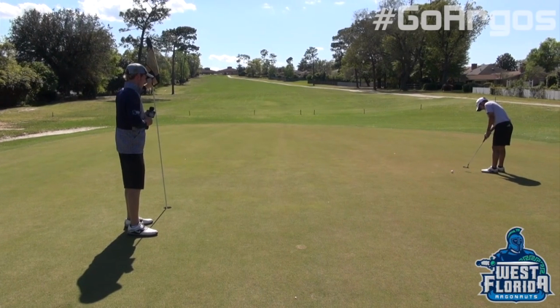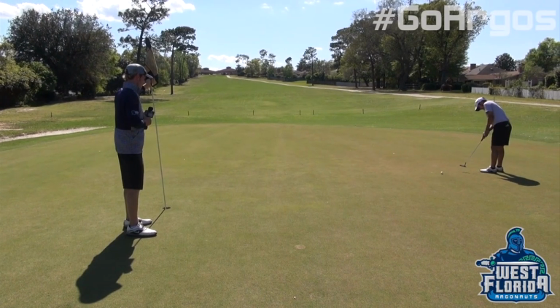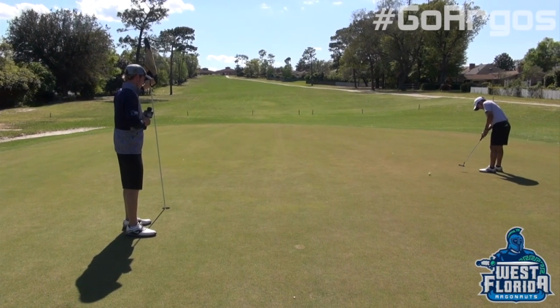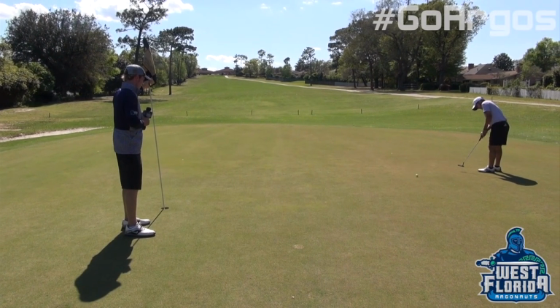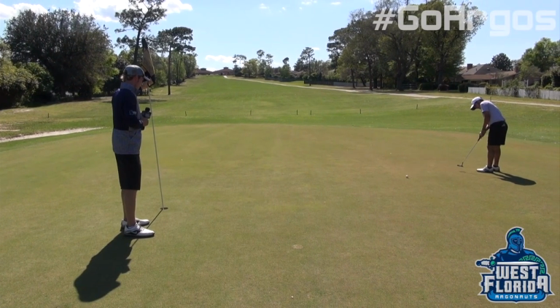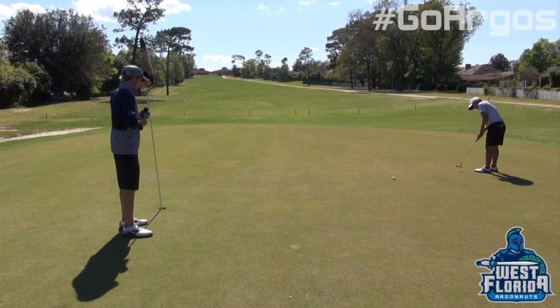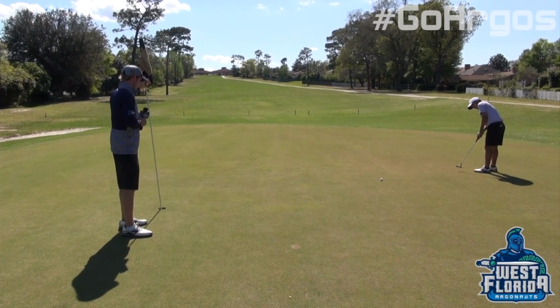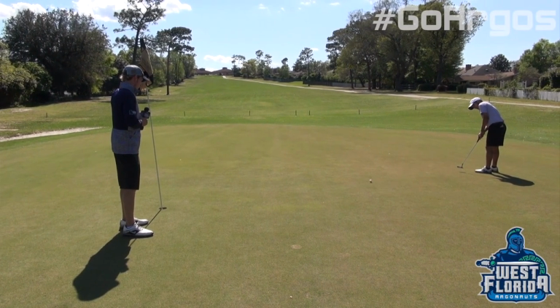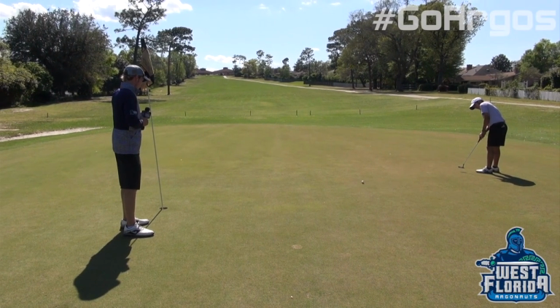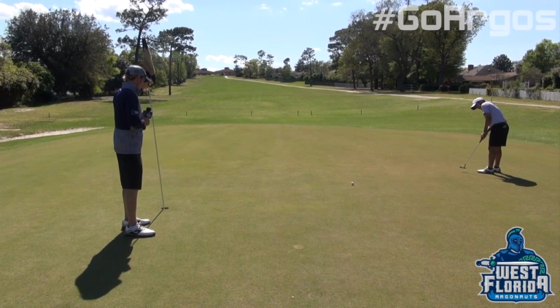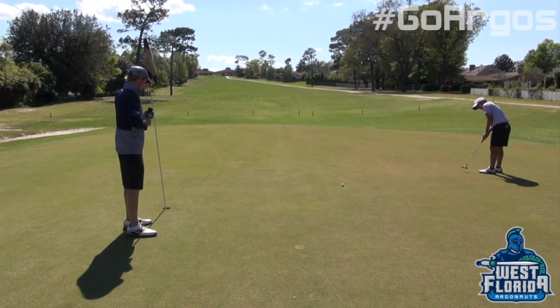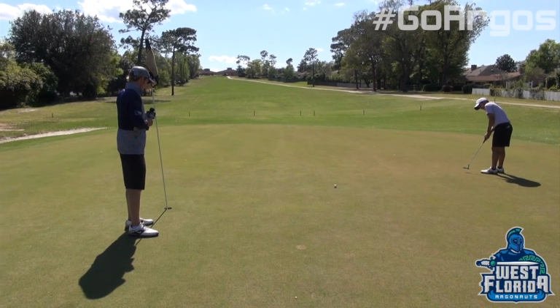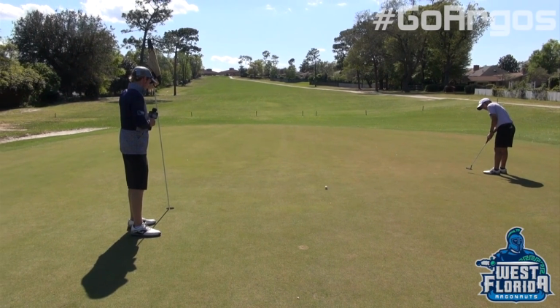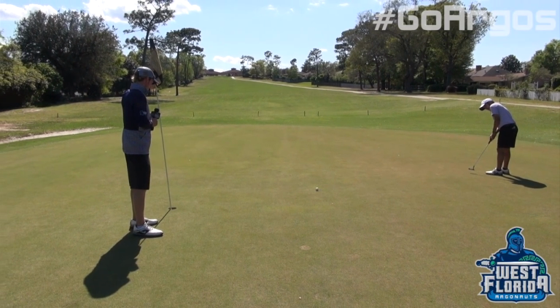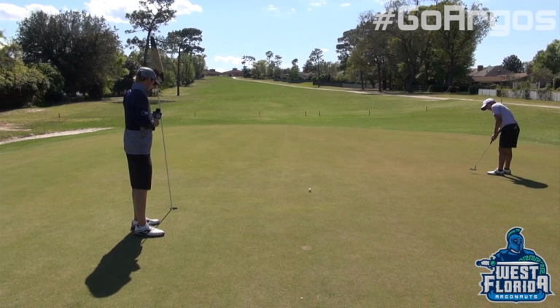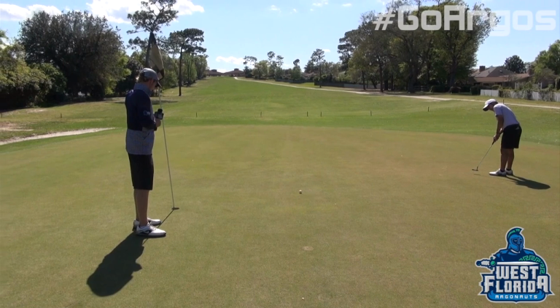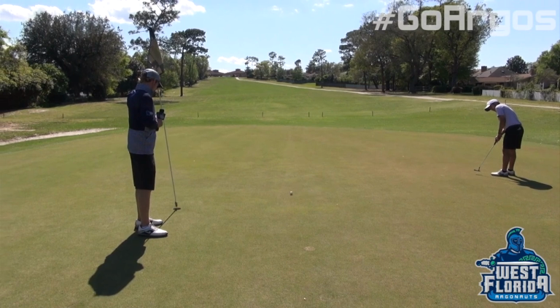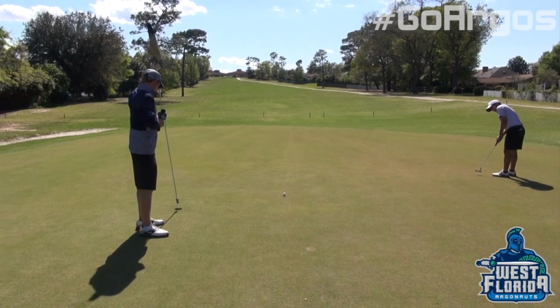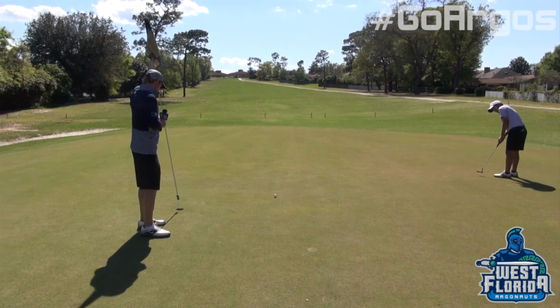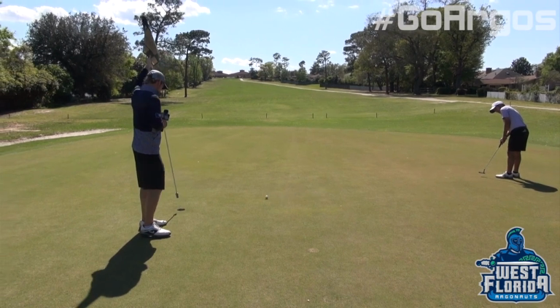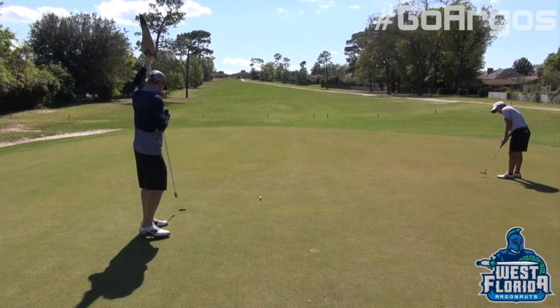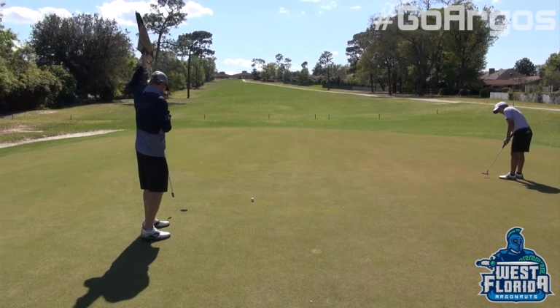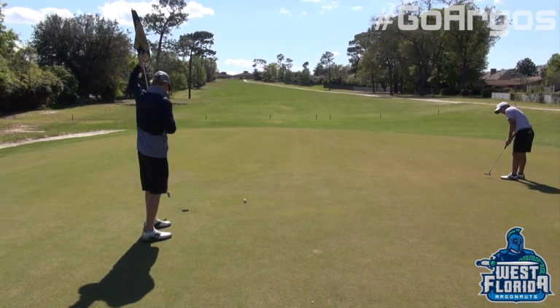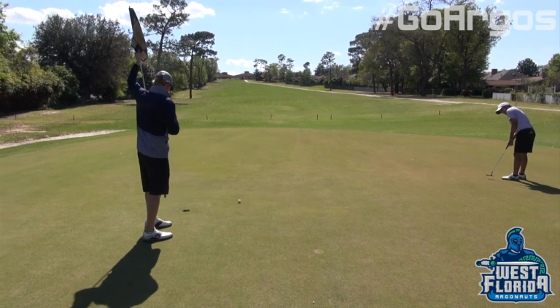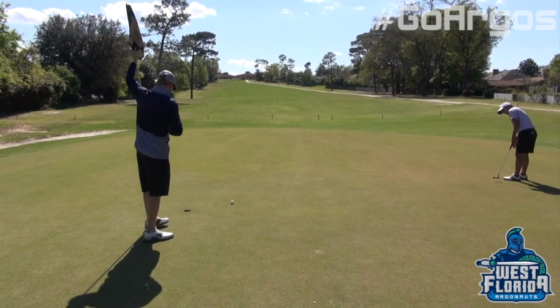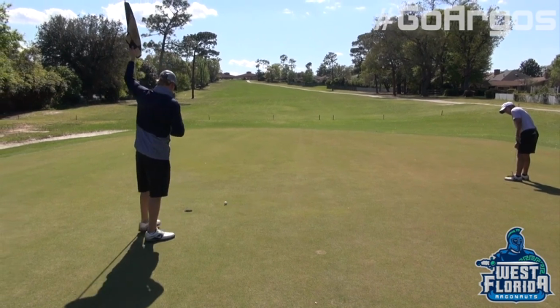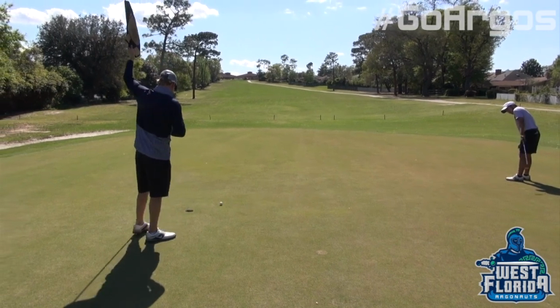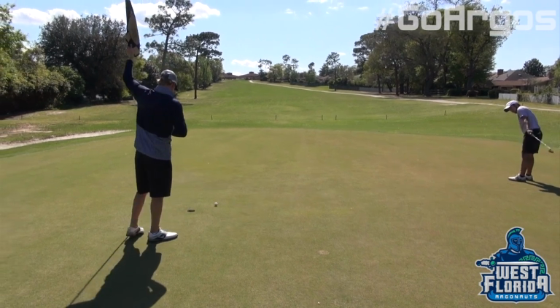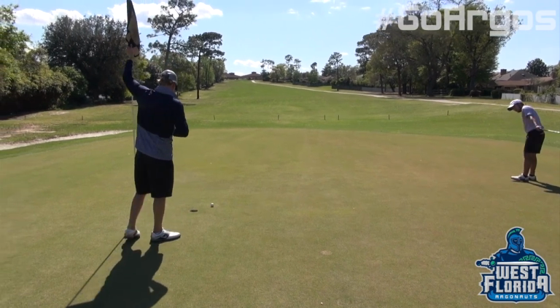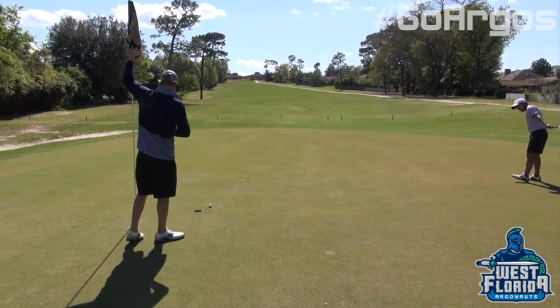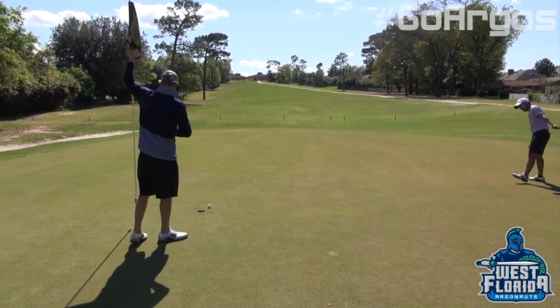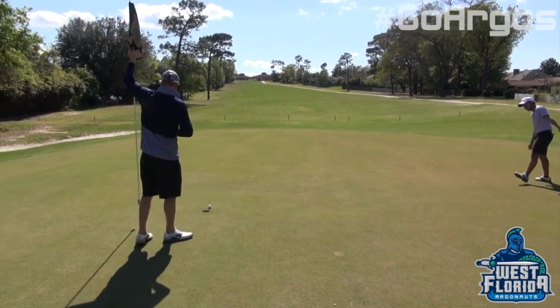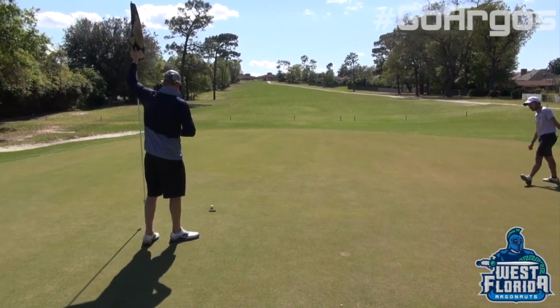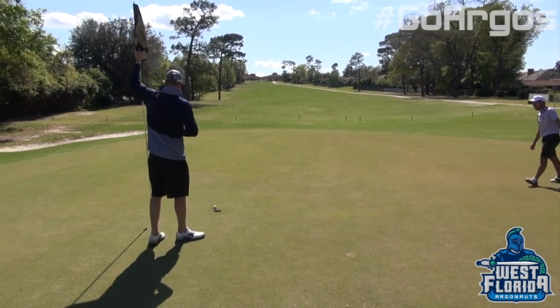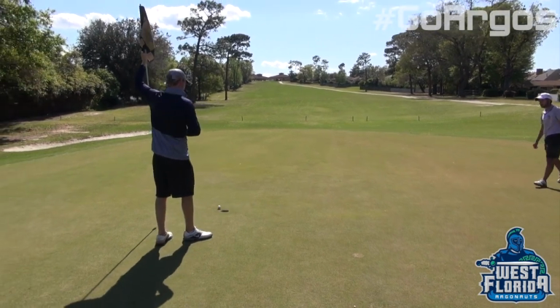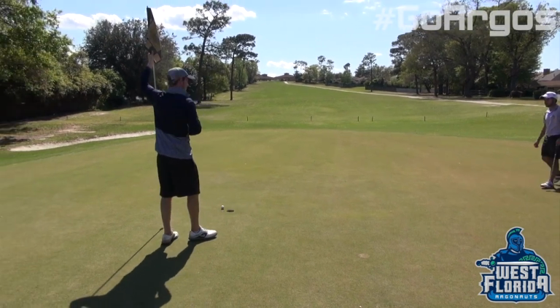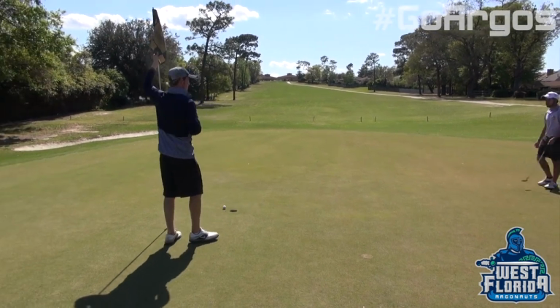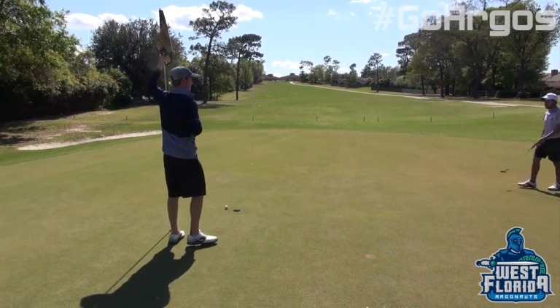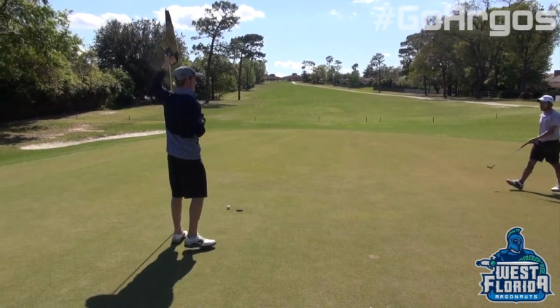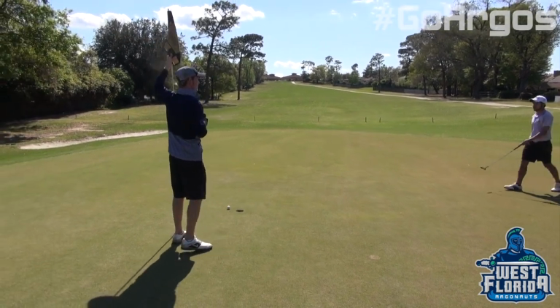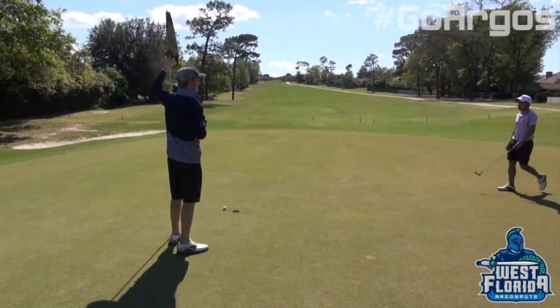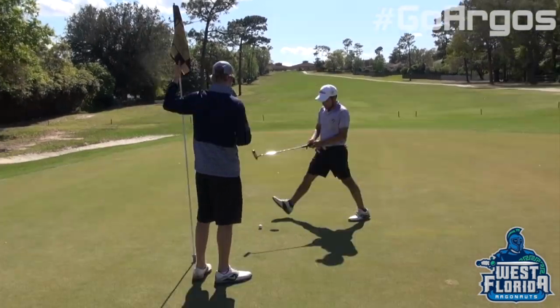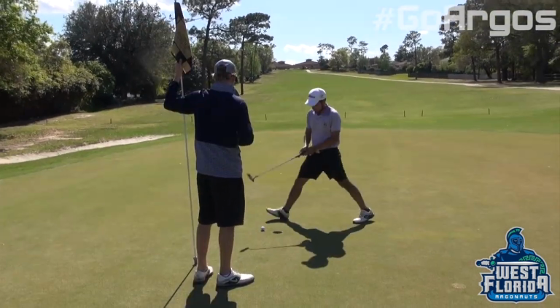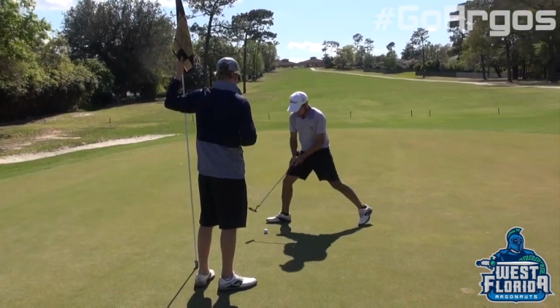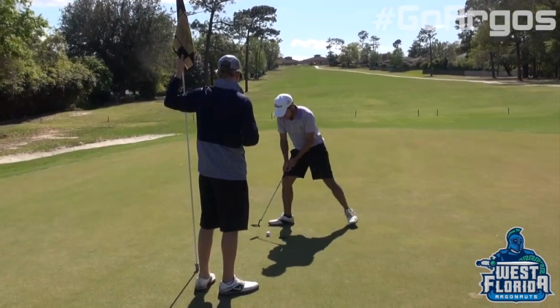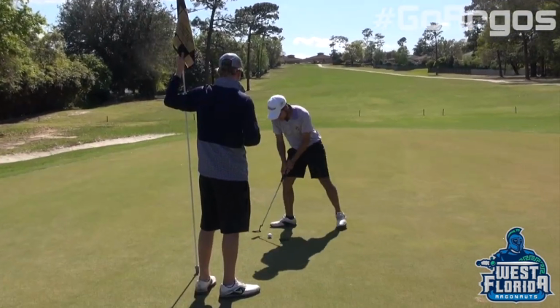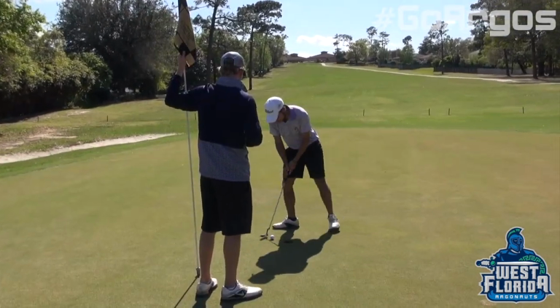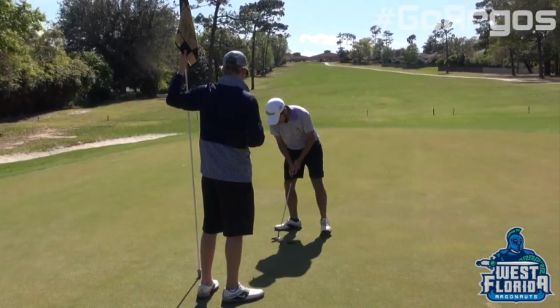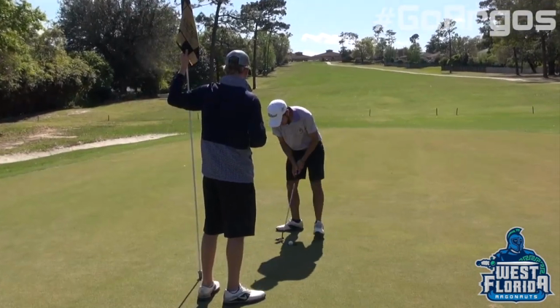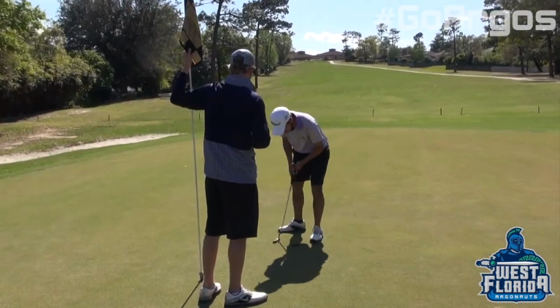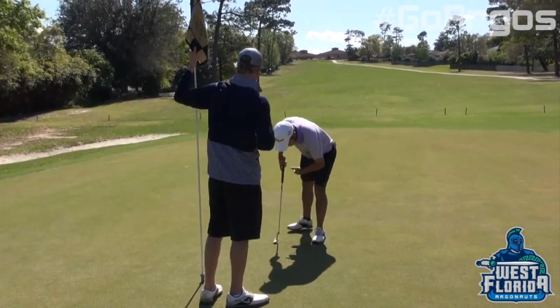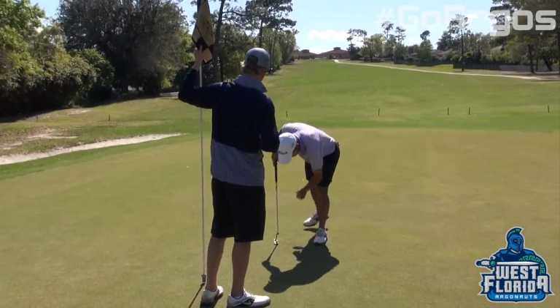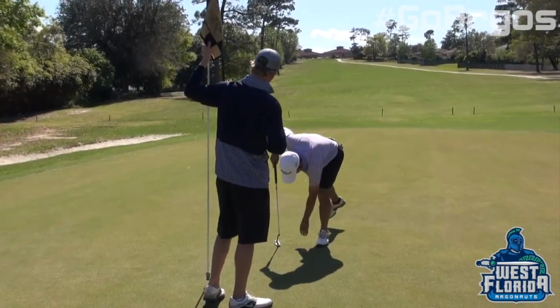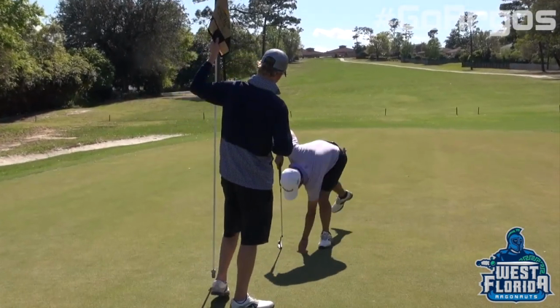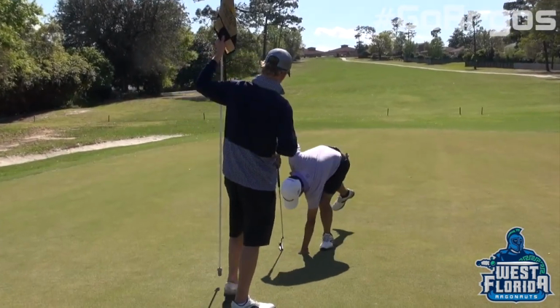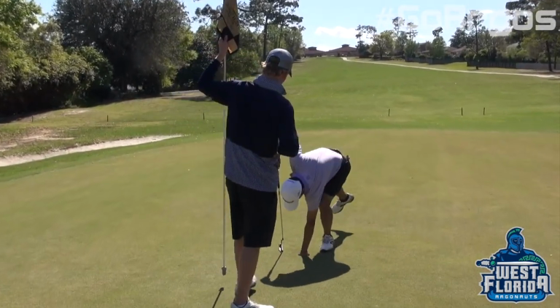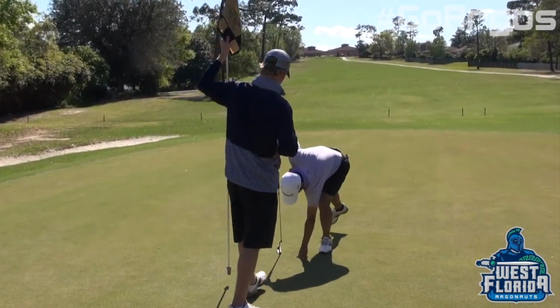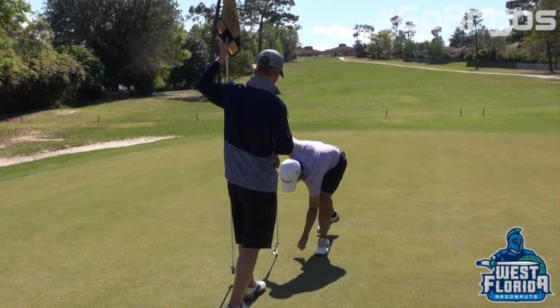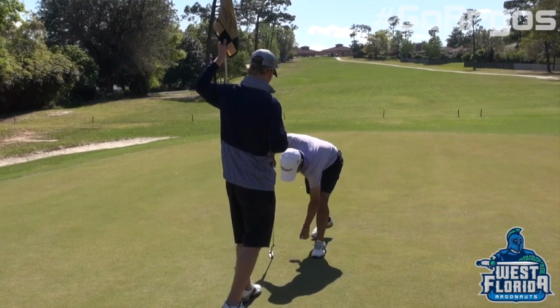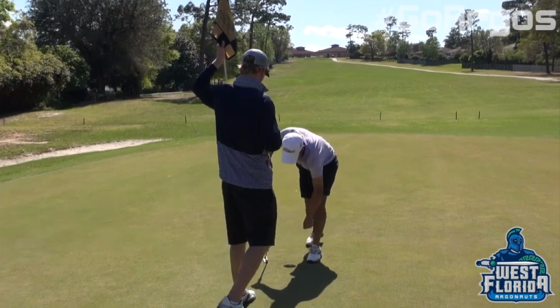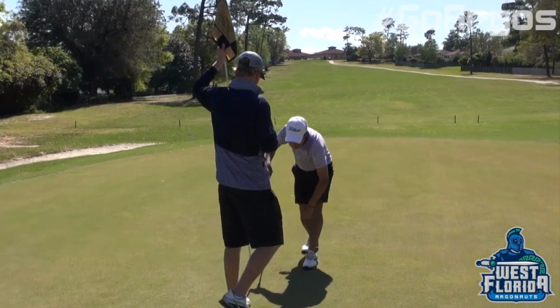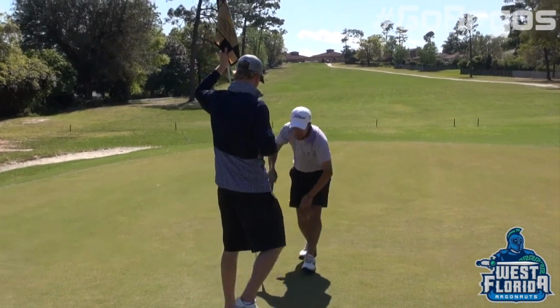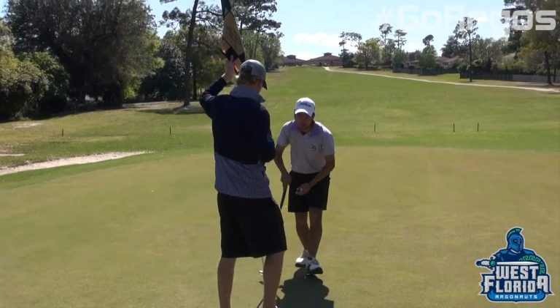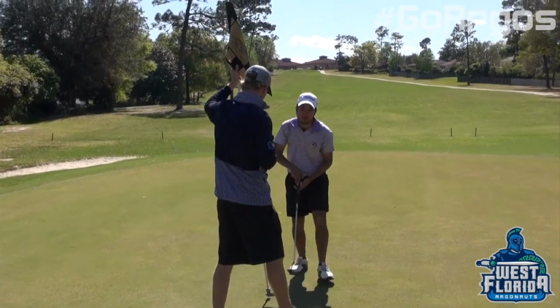Good stroke, good roll. Not bad. Good, good. Perfect. Good par, good par.